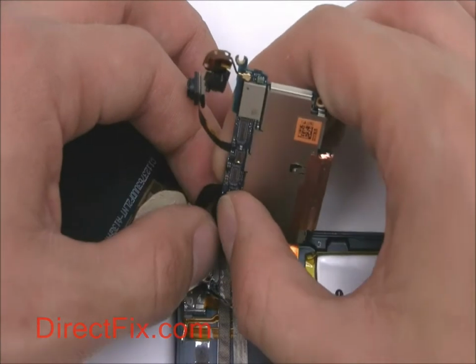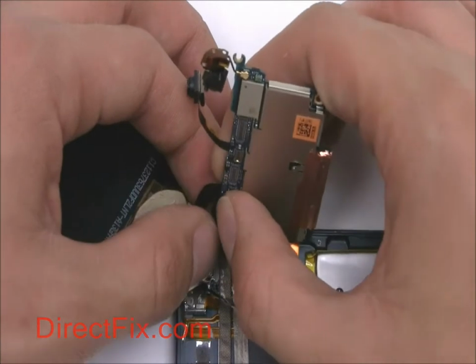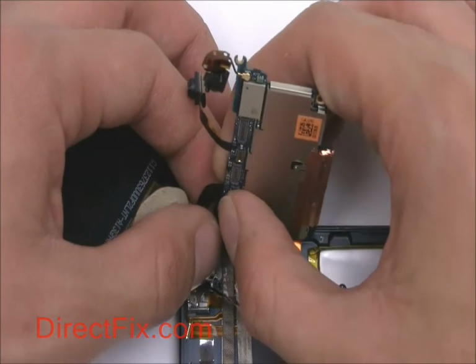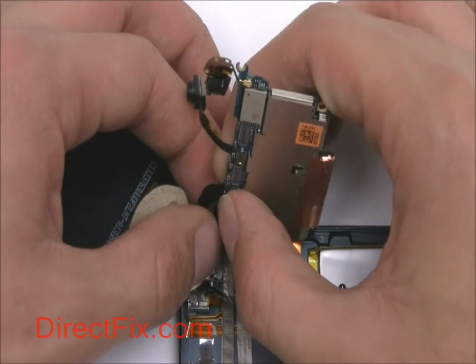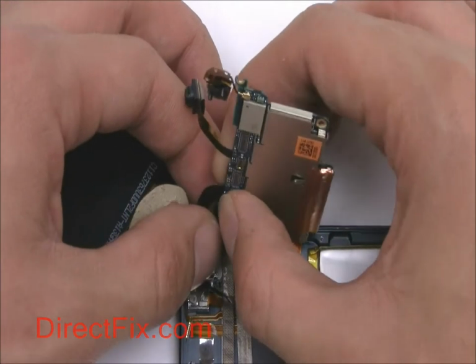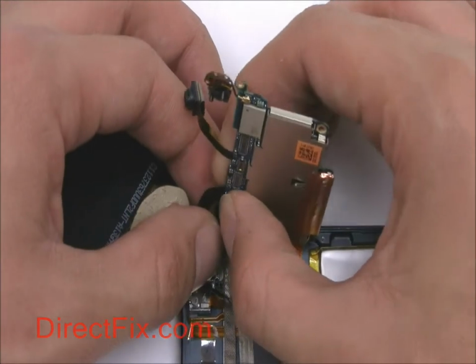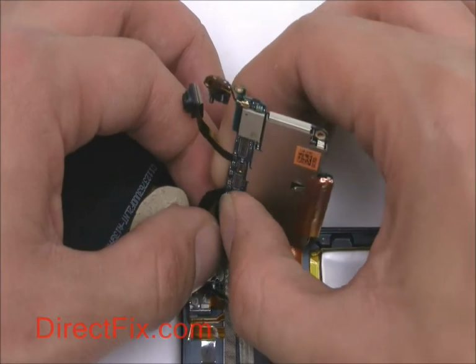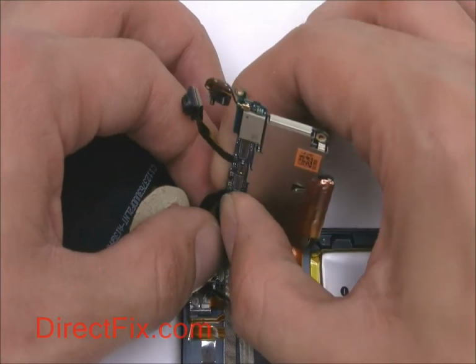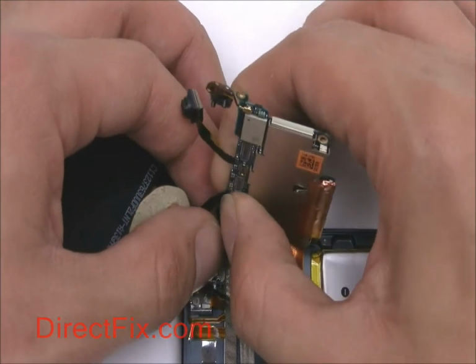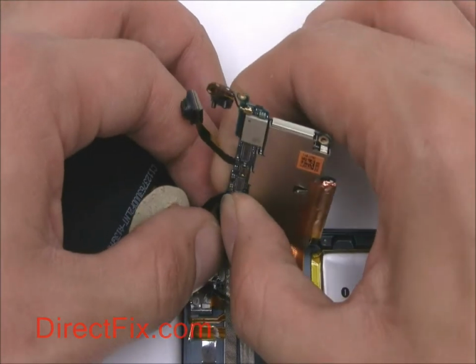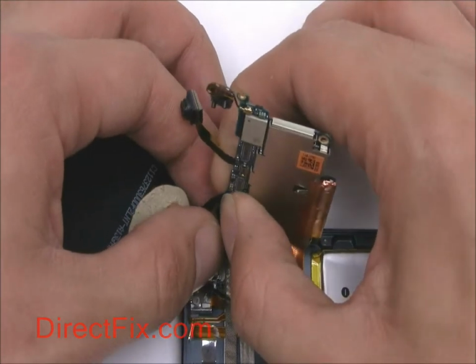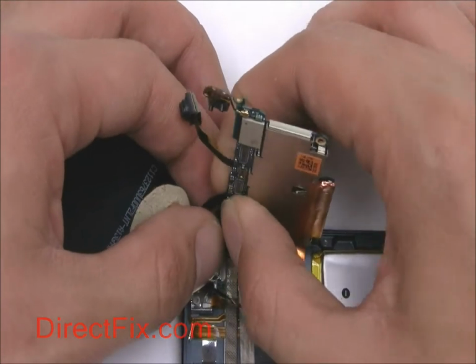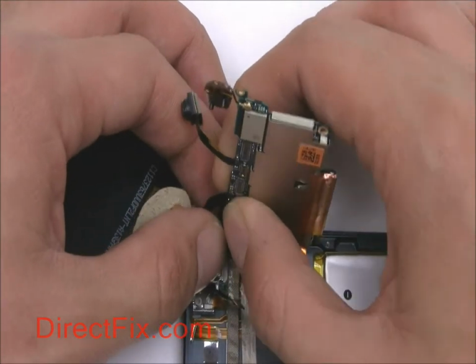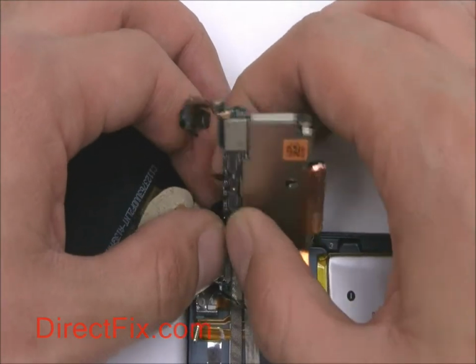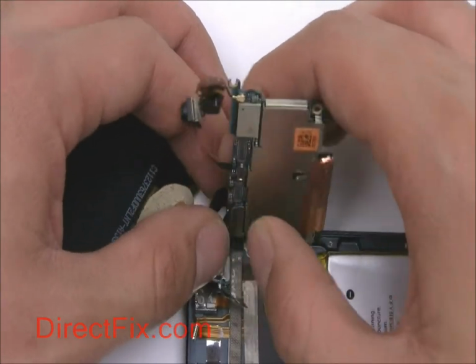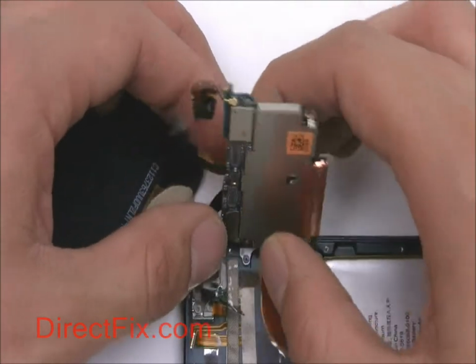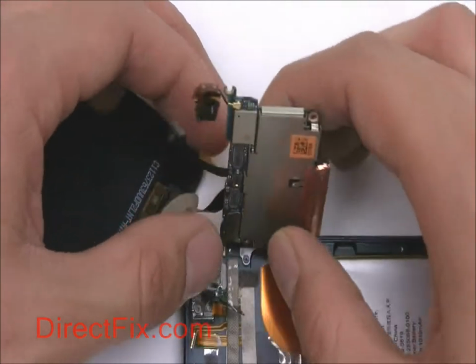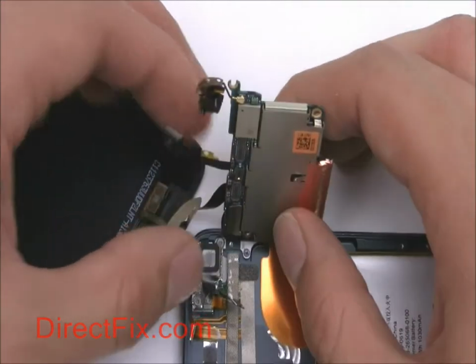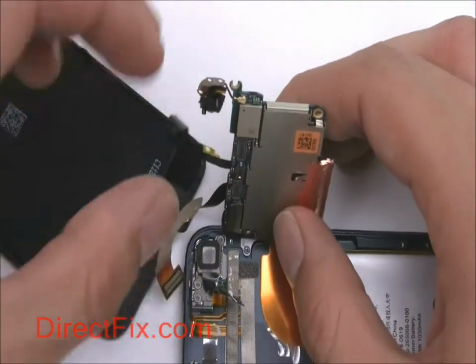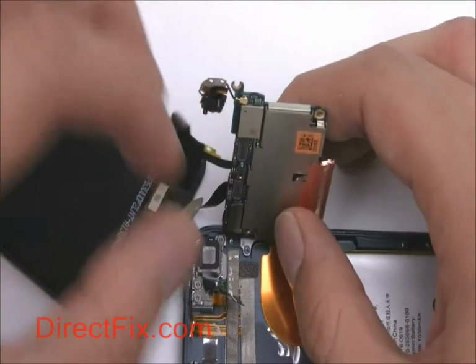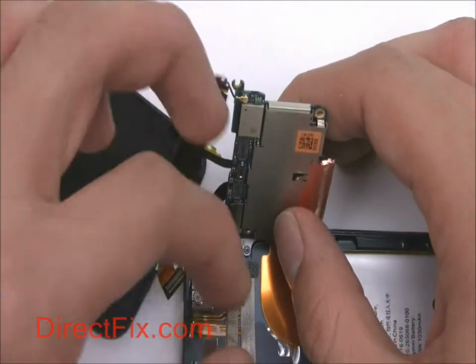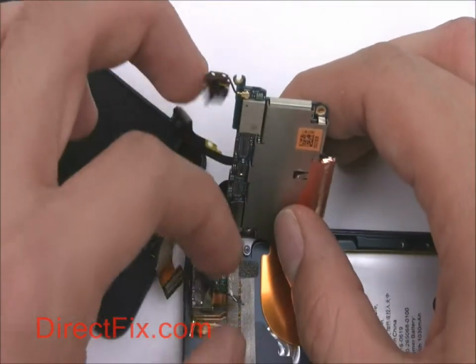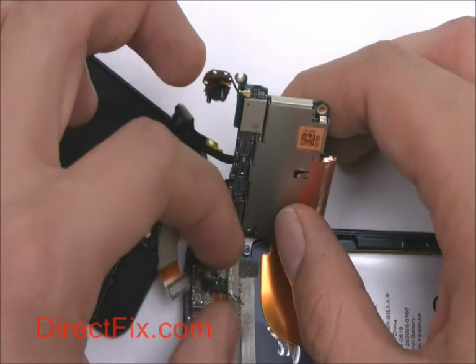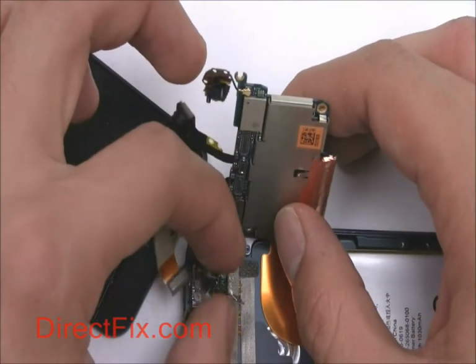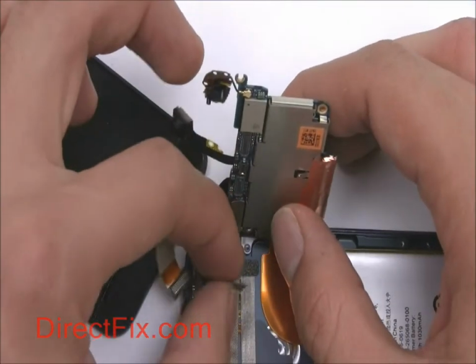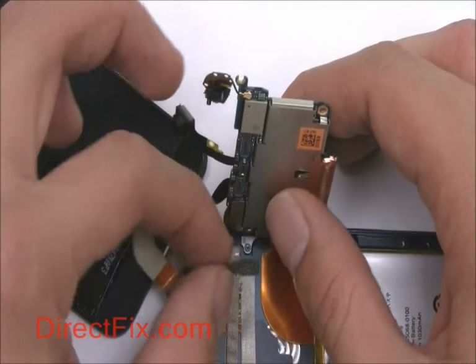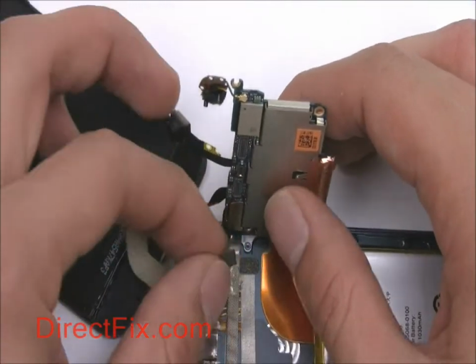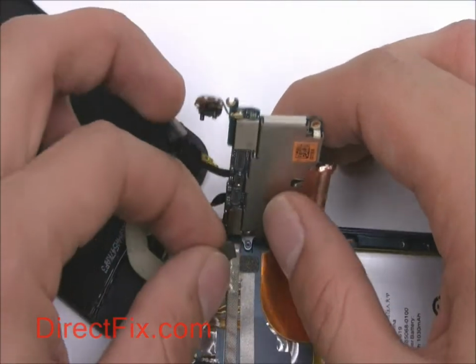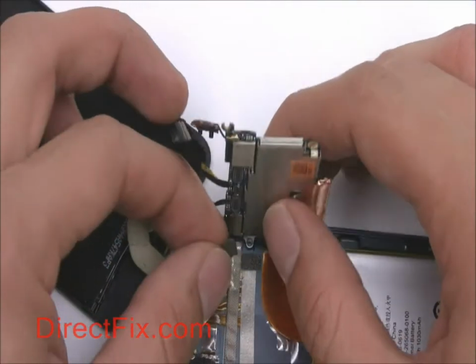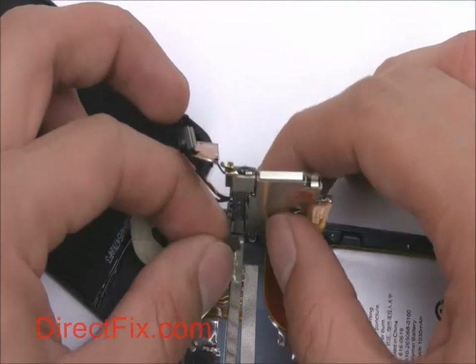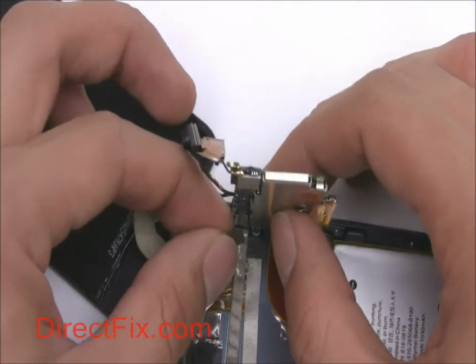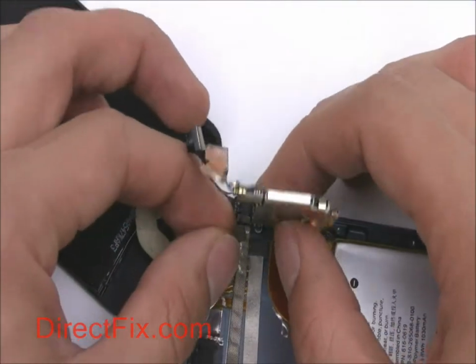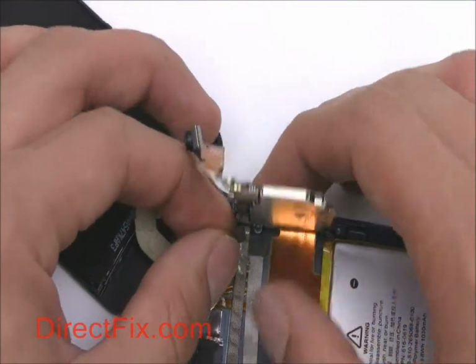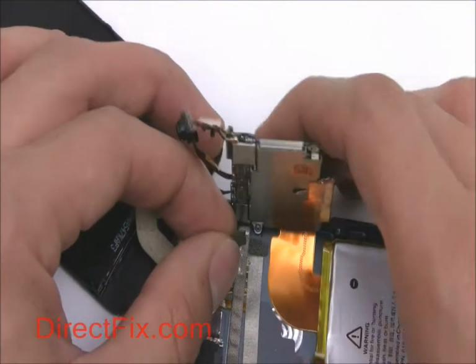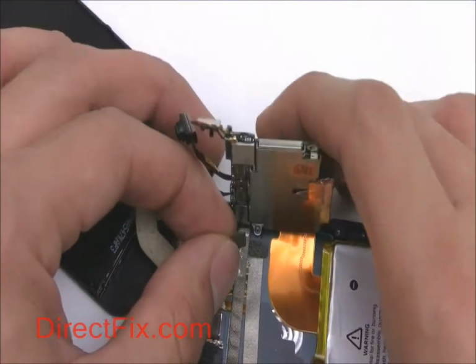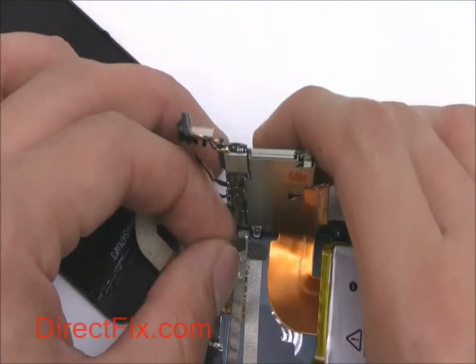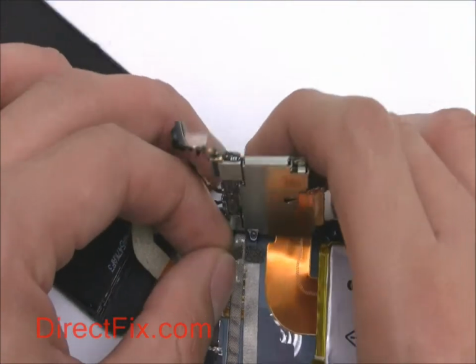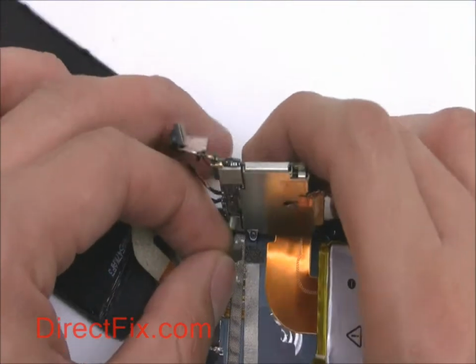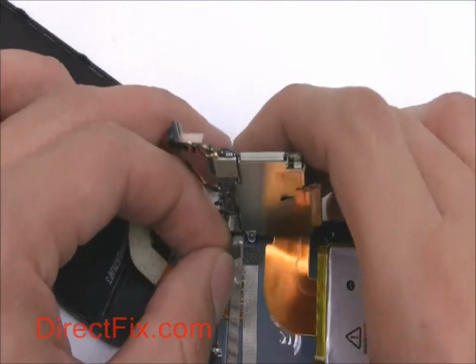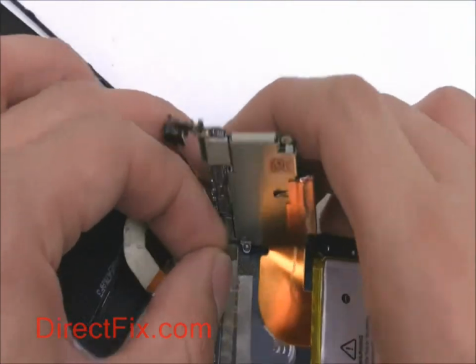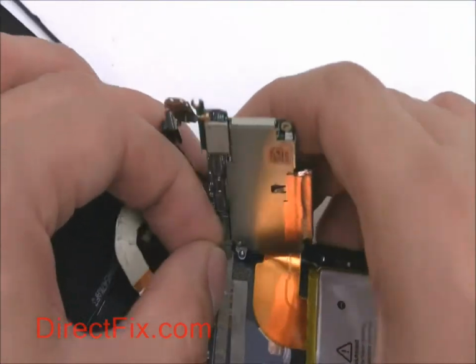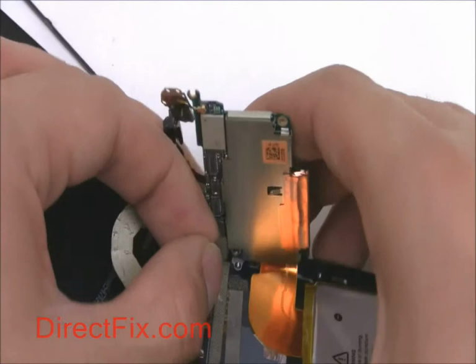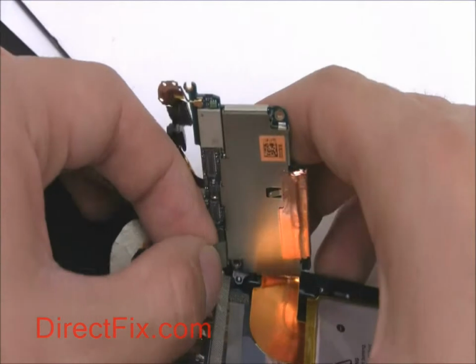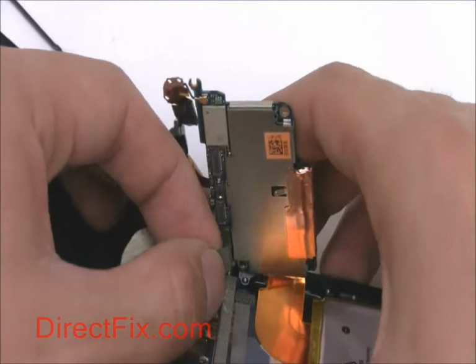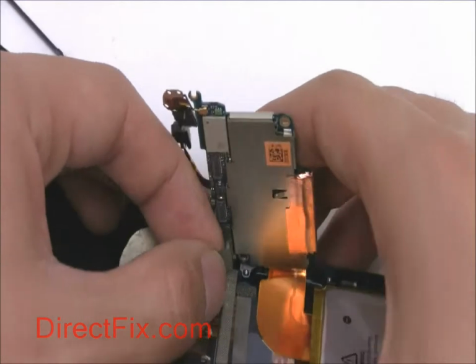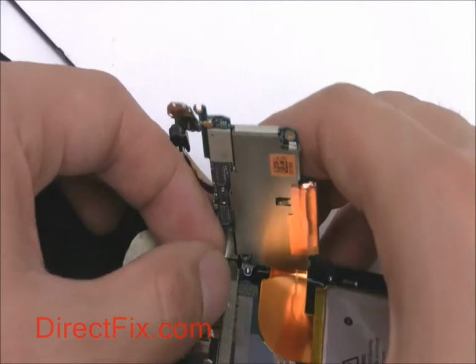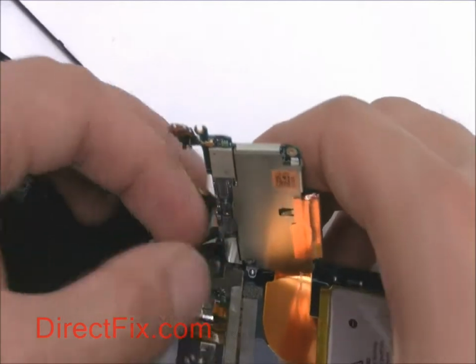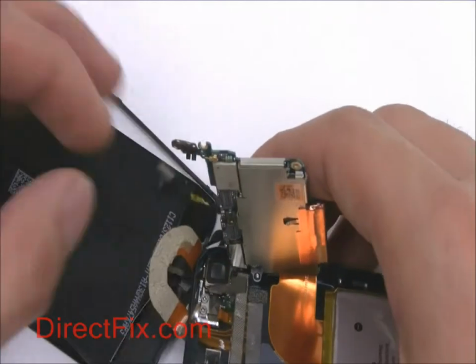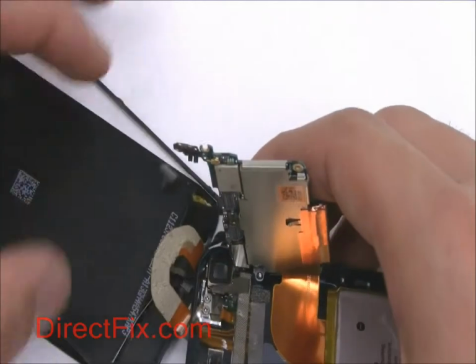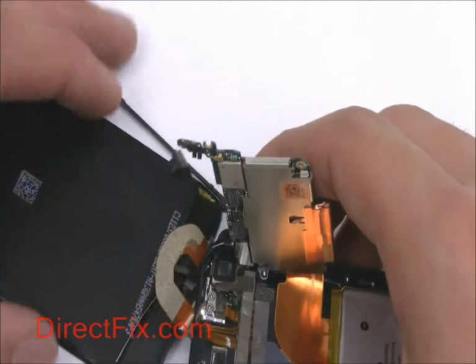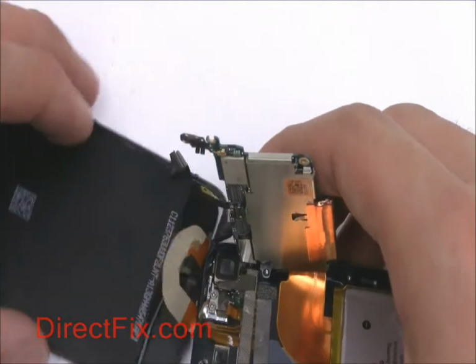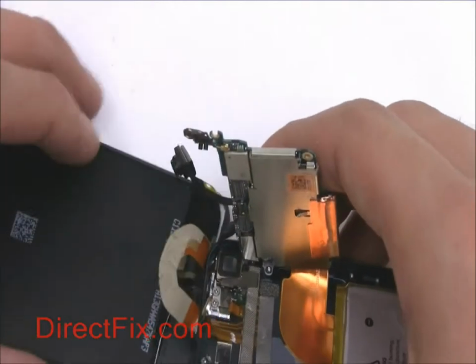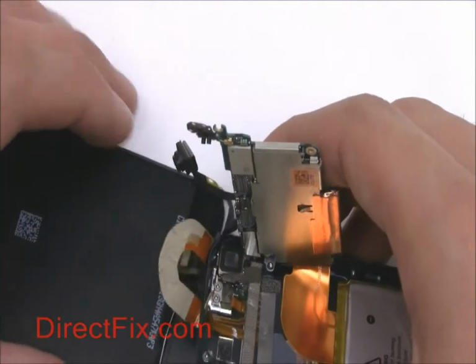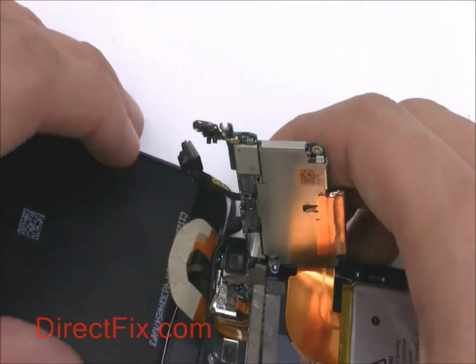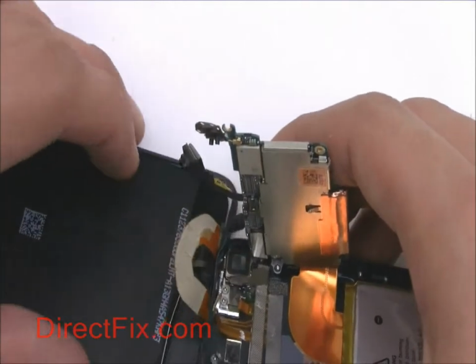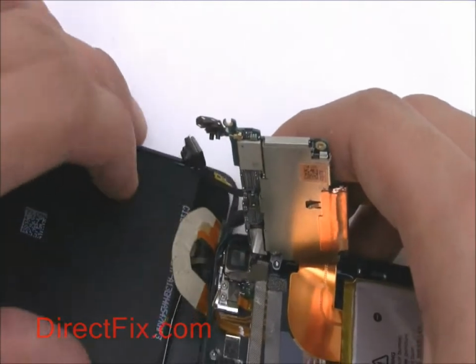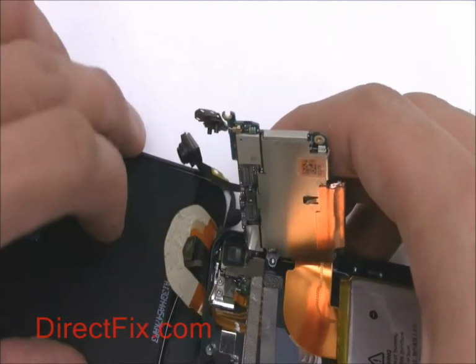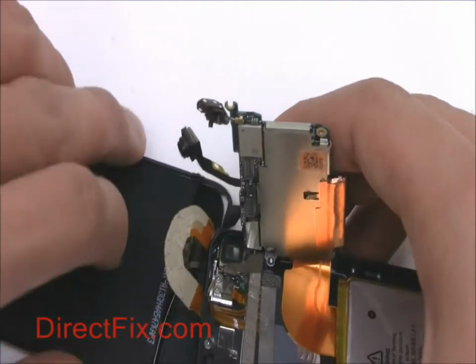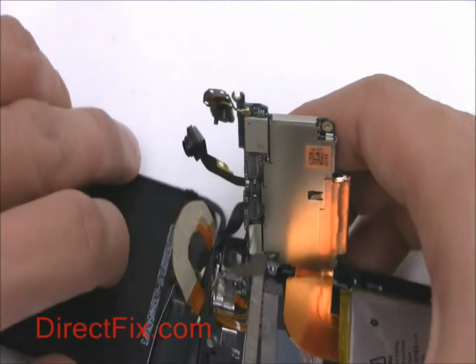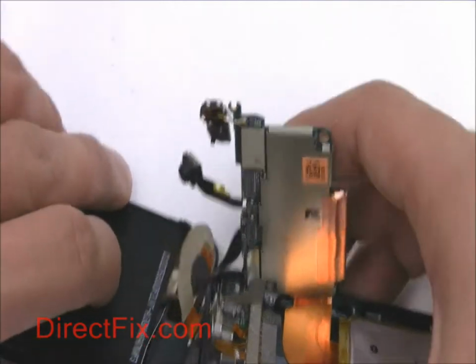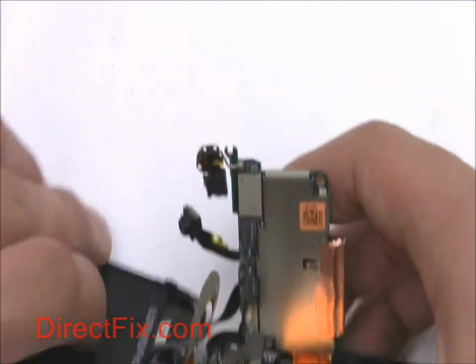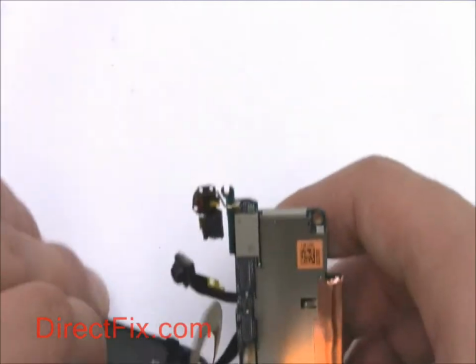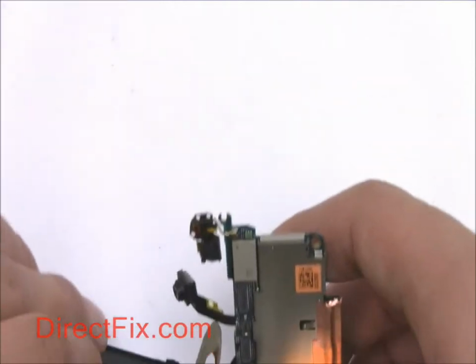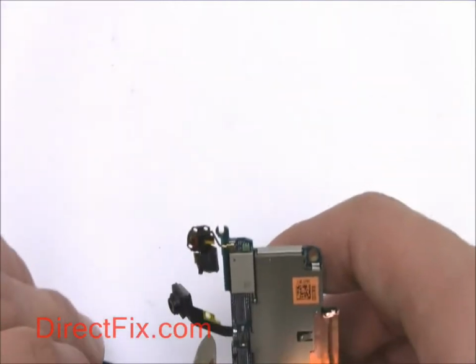We can now attach the screen assembly — consisting of the LCD and touch panel — to the motherboard, as well as the ribbon cable for the volume and control buttons.